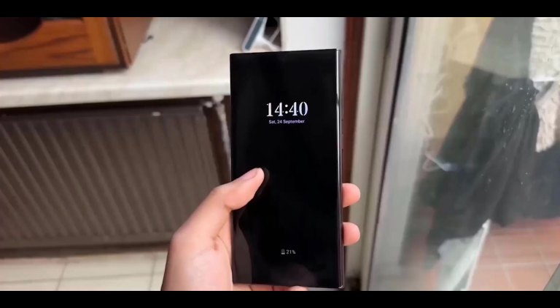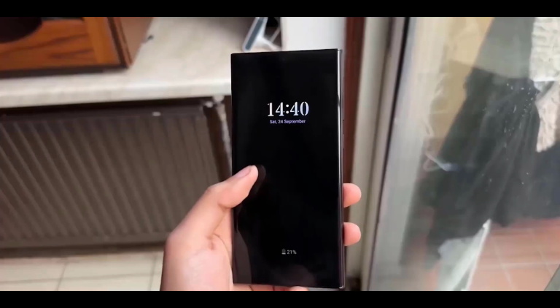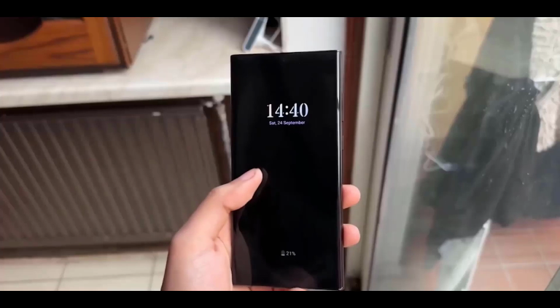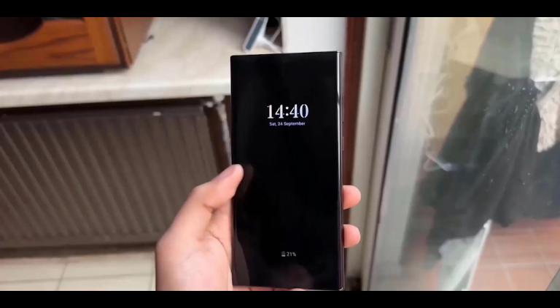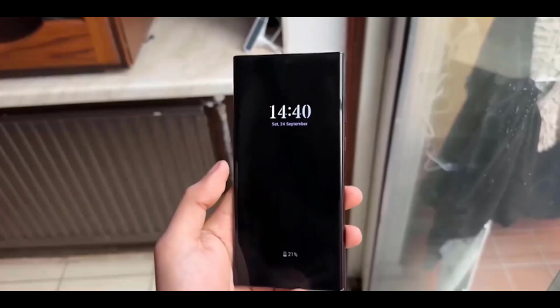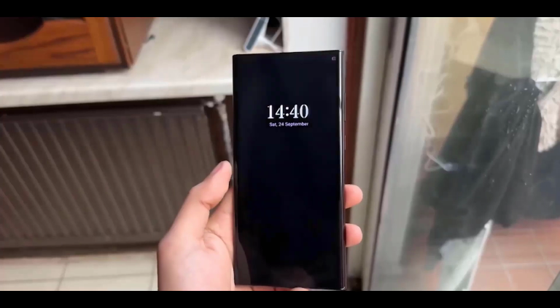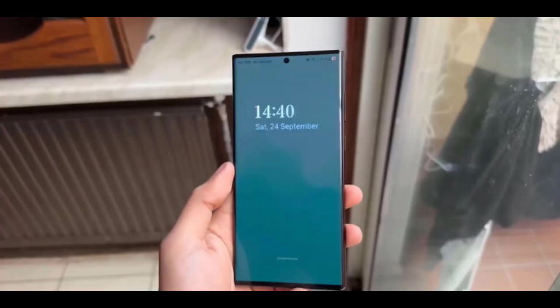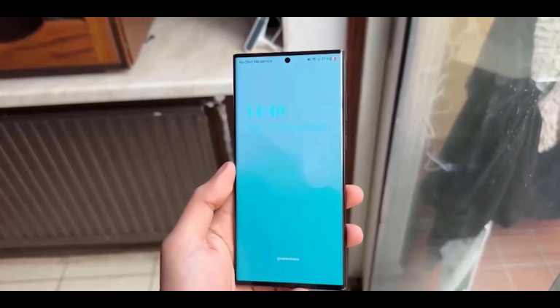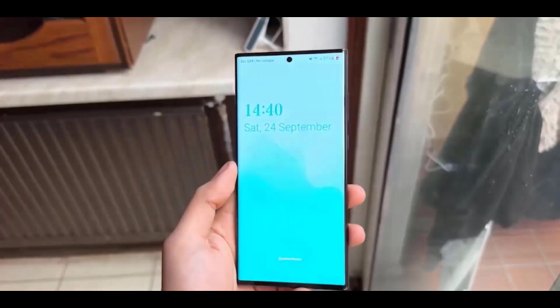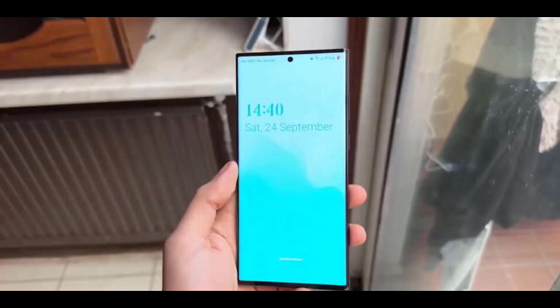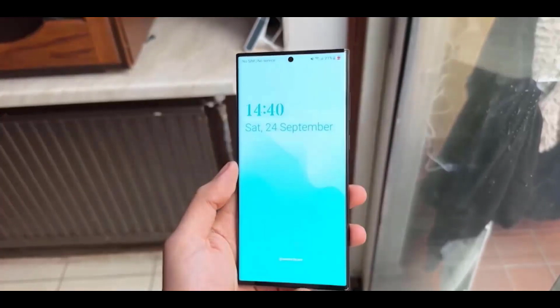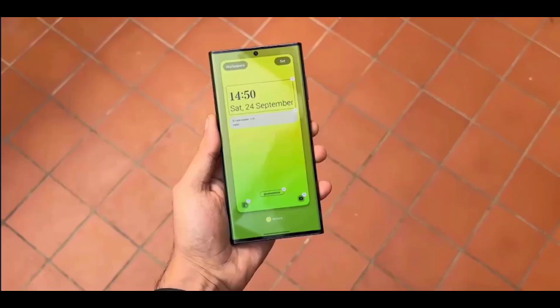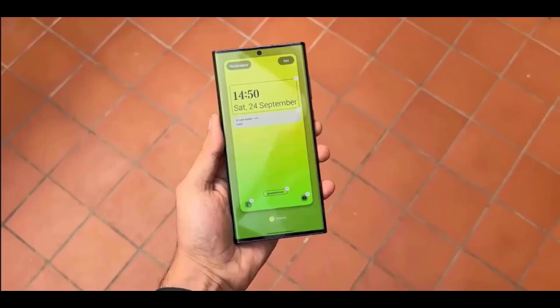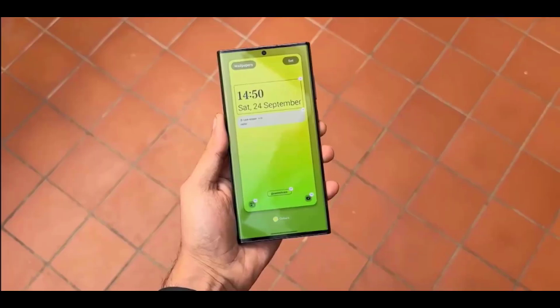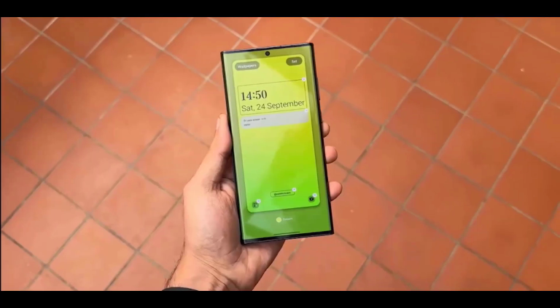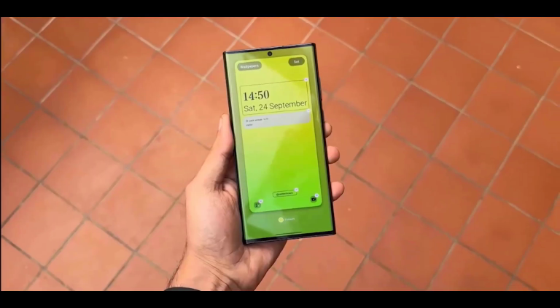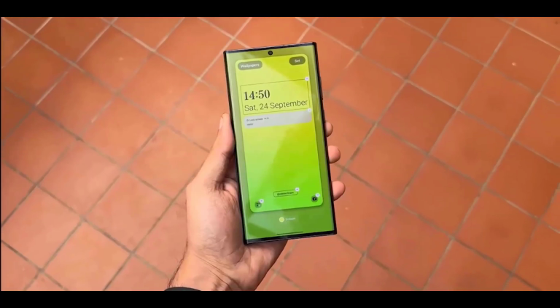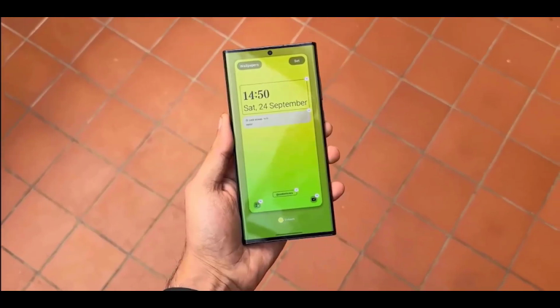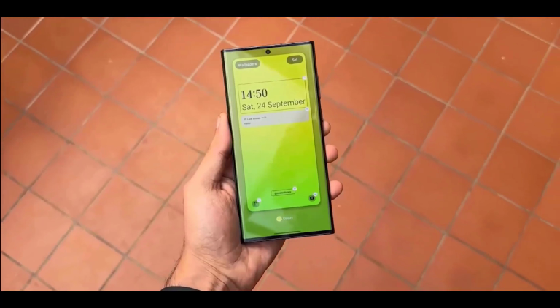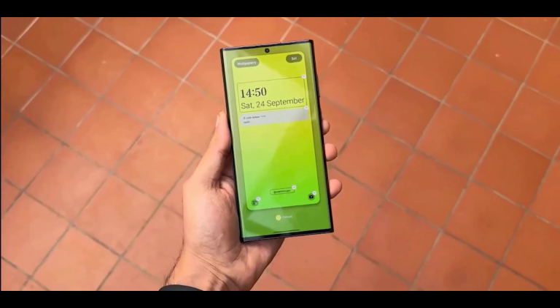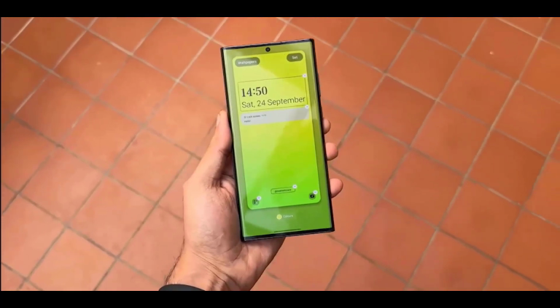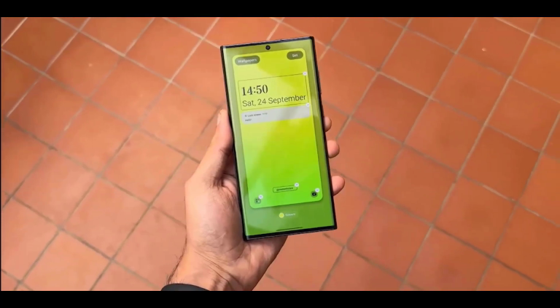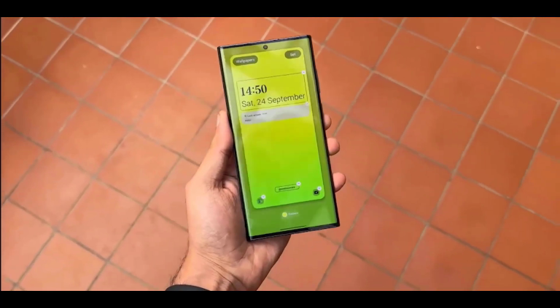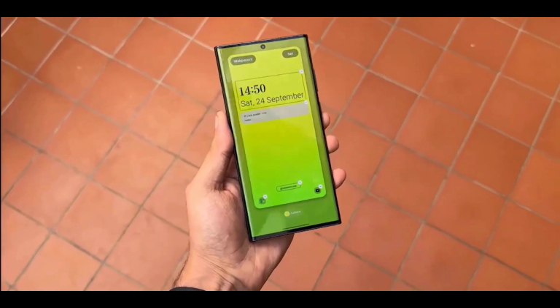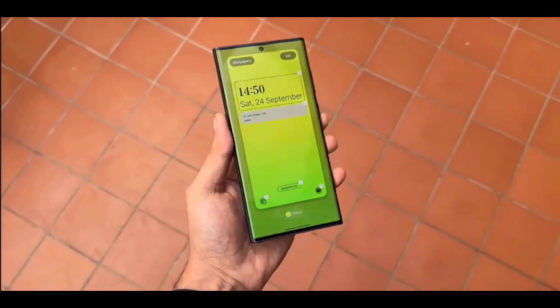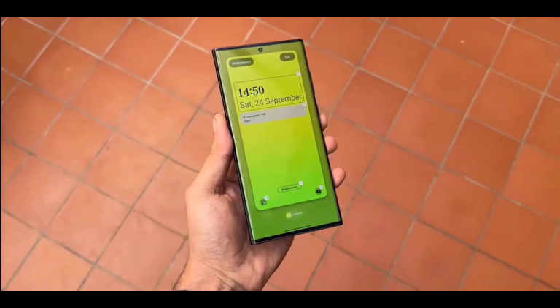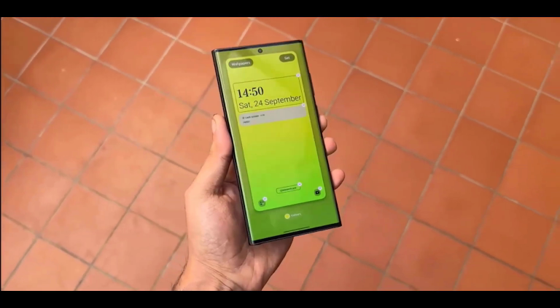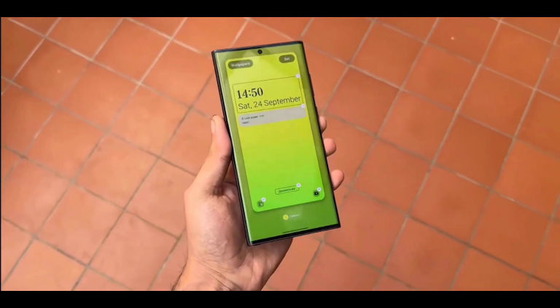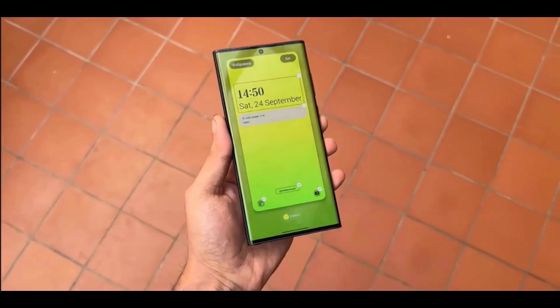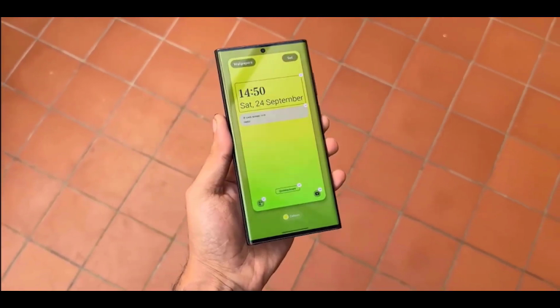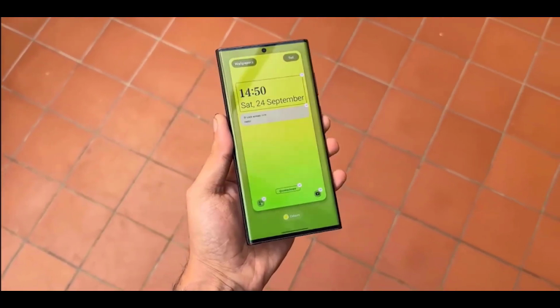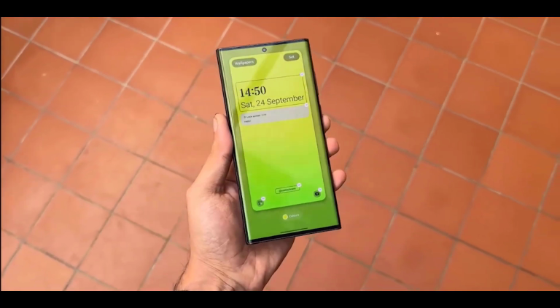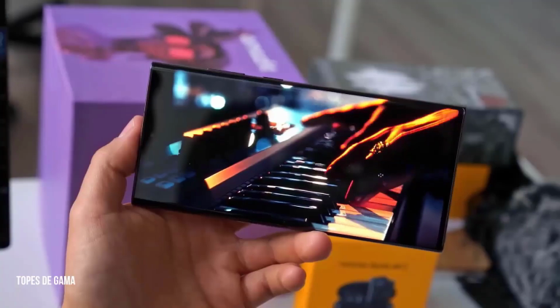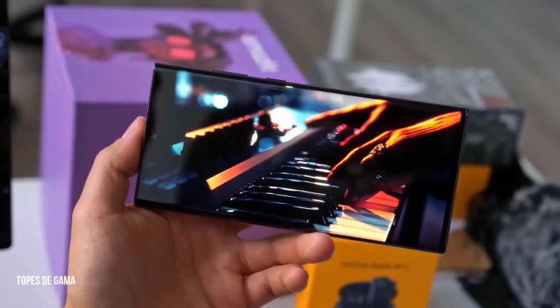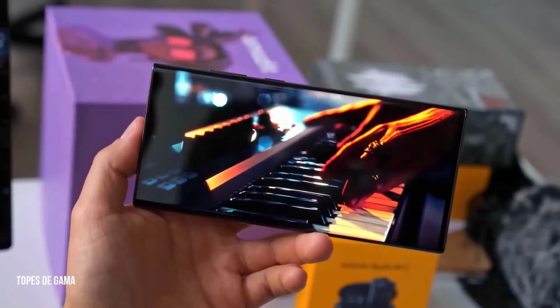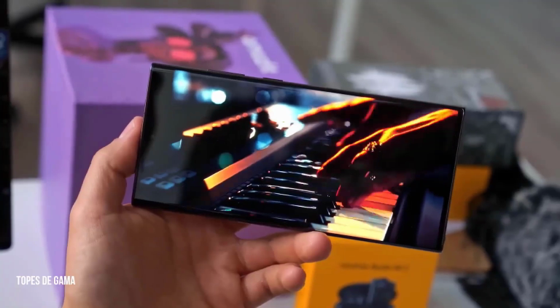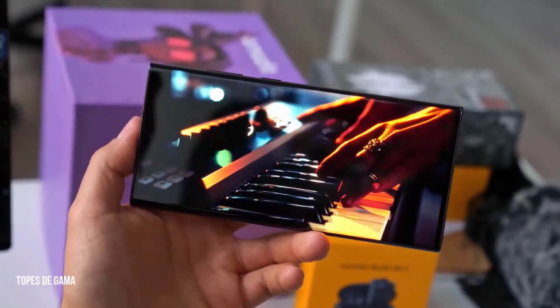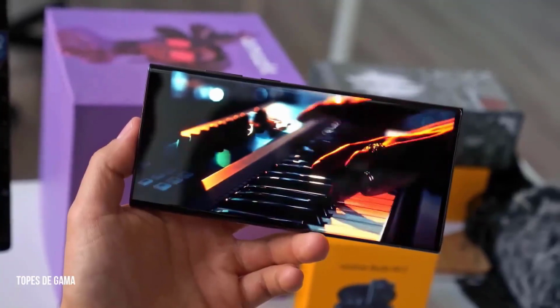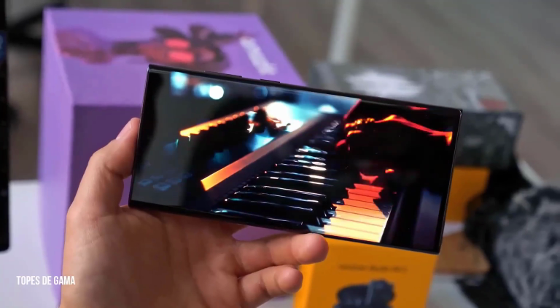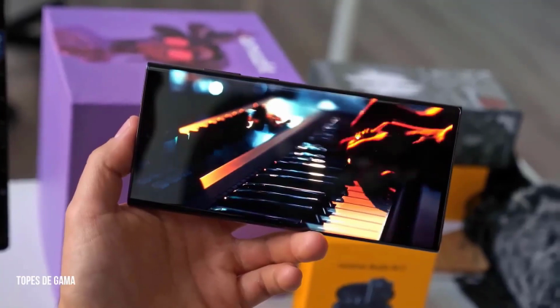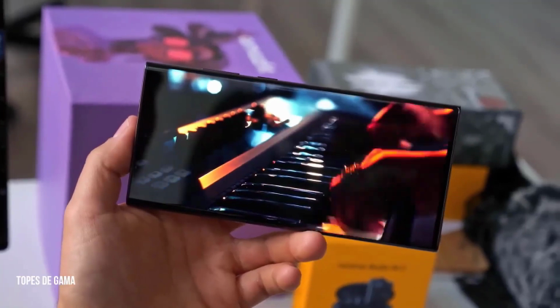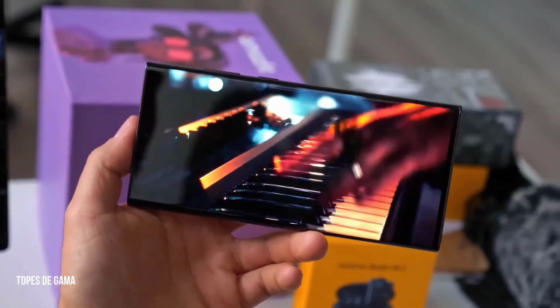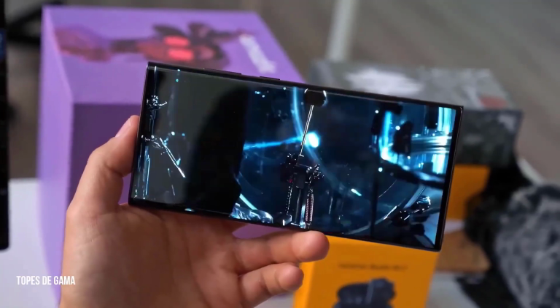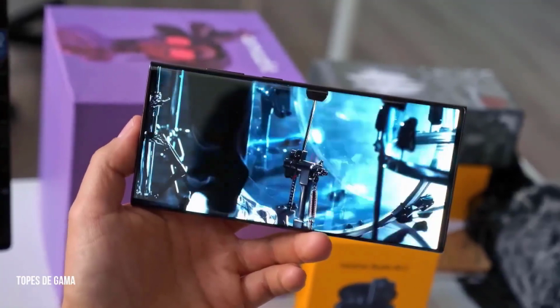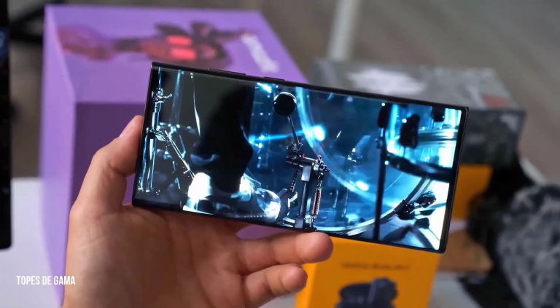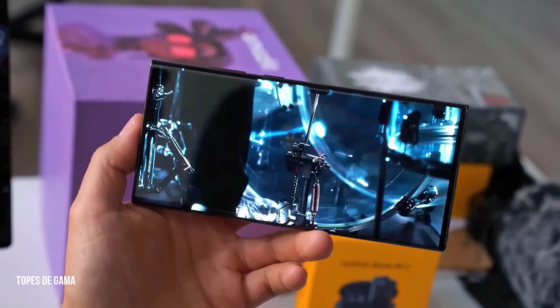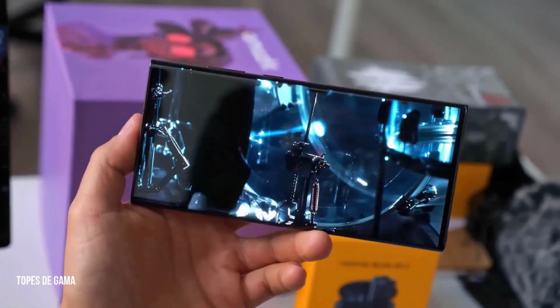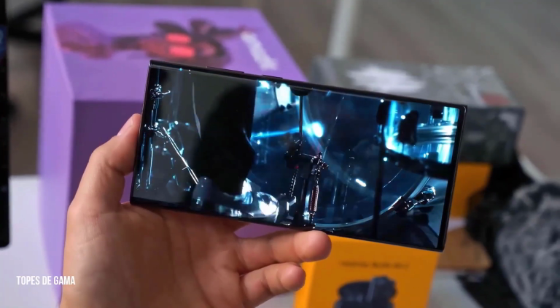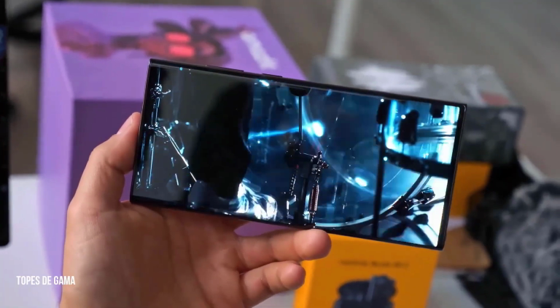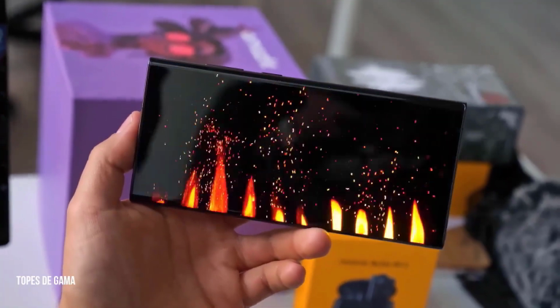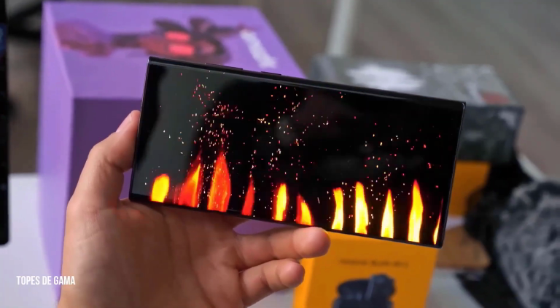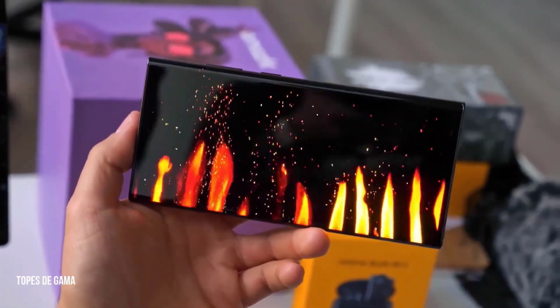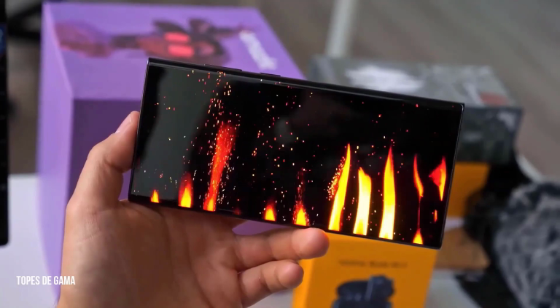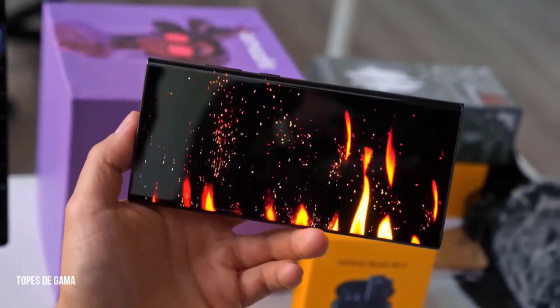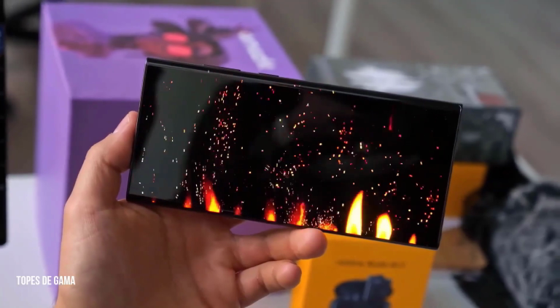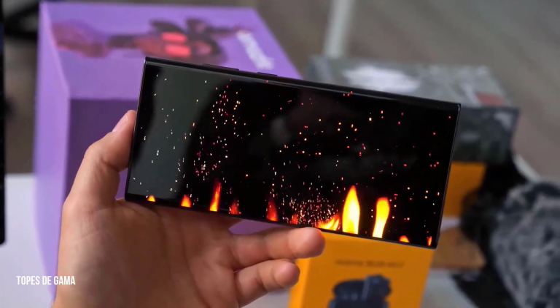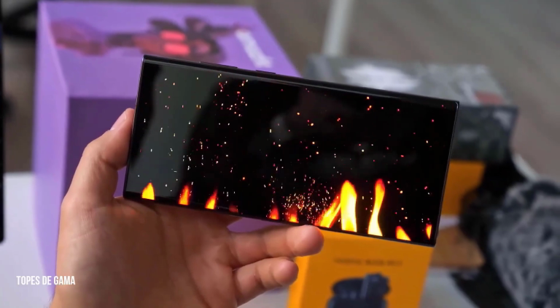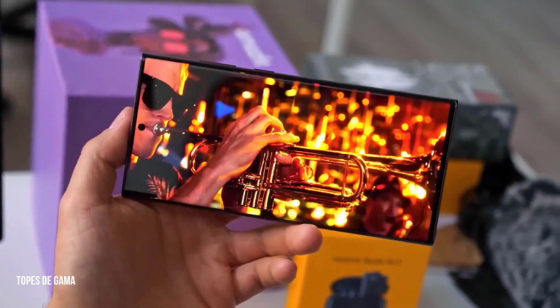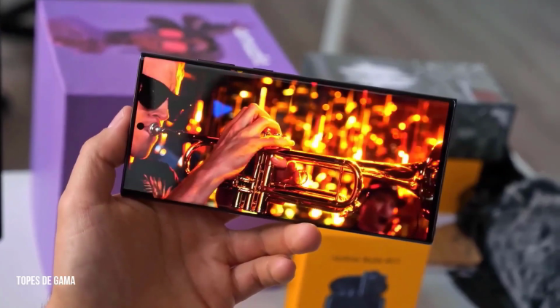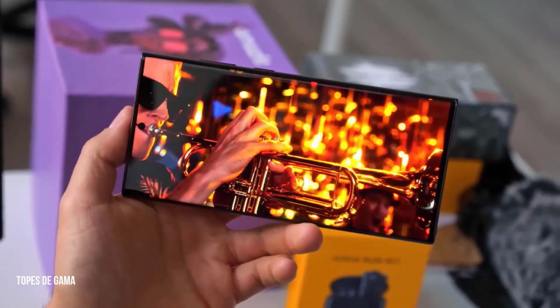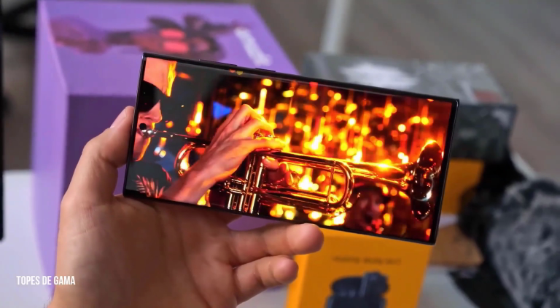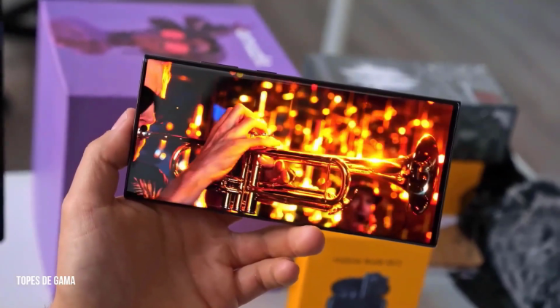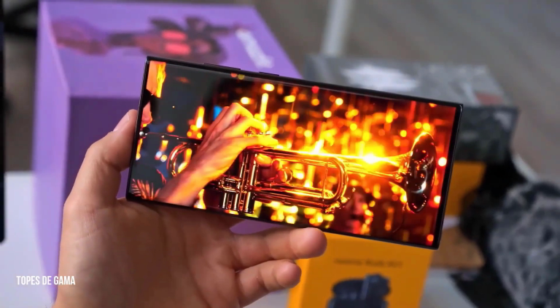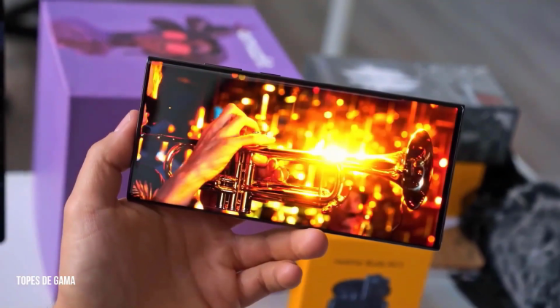Samsung is going to shock everyone. Galaxy S23 Ultra is turning out to be a great upgrade for everyone.